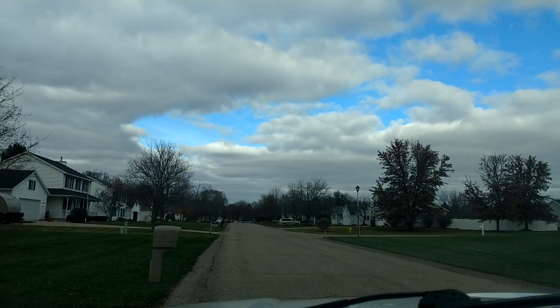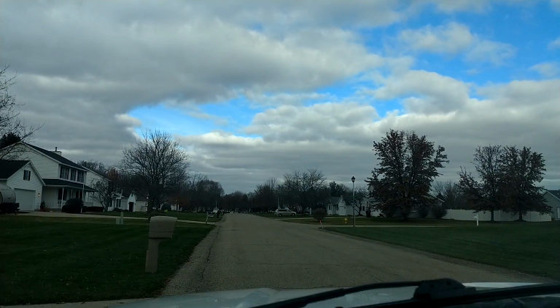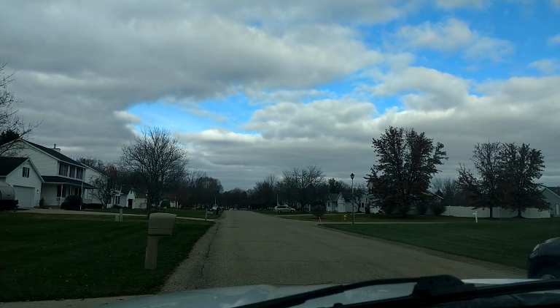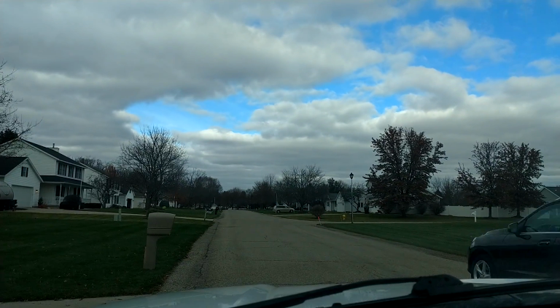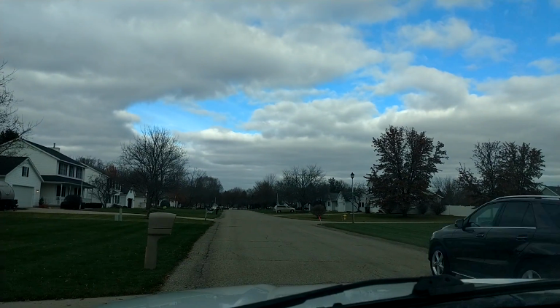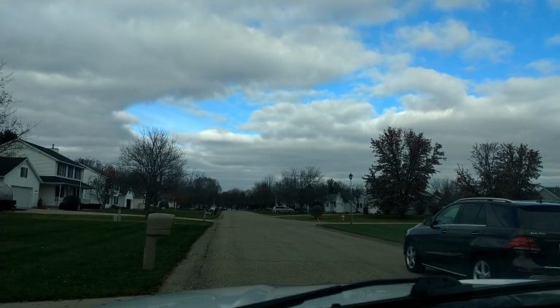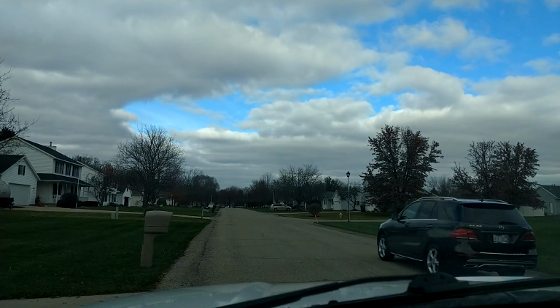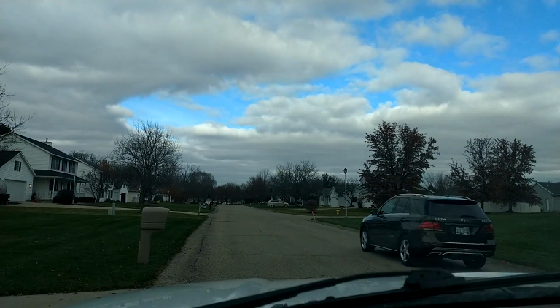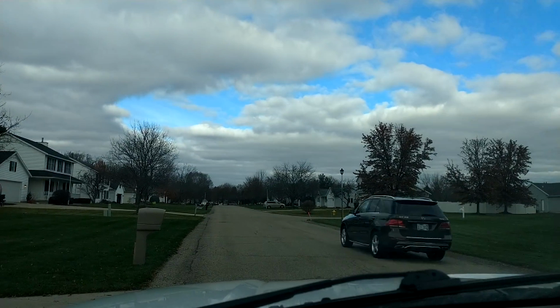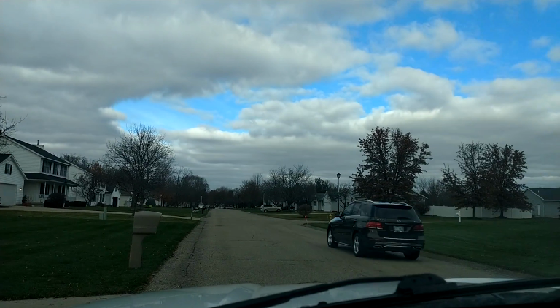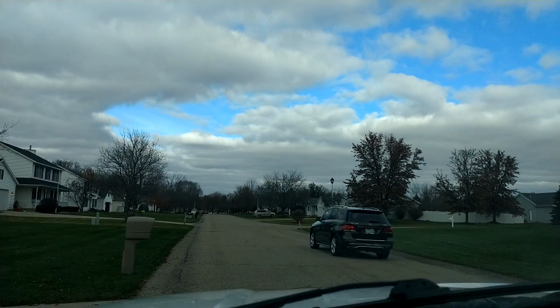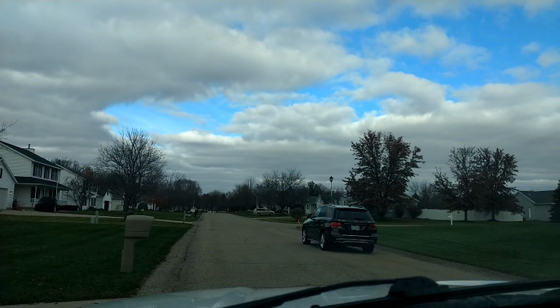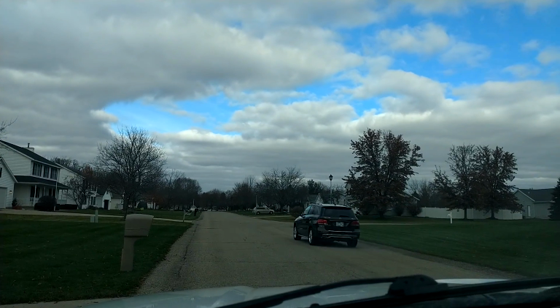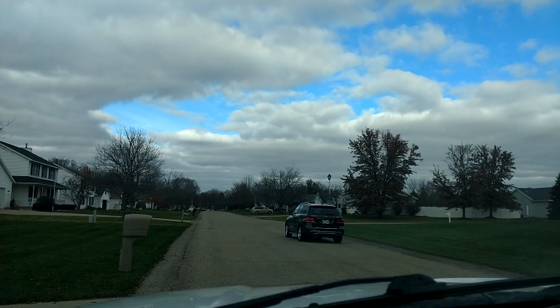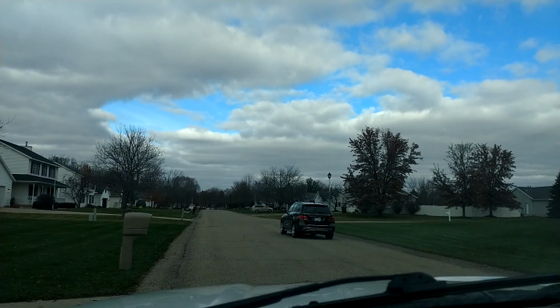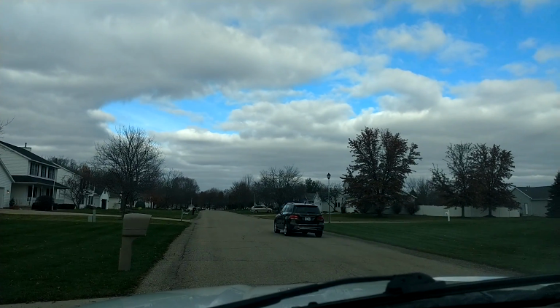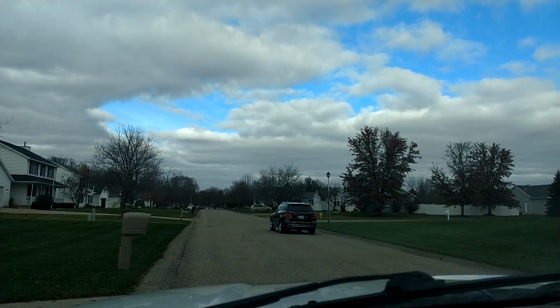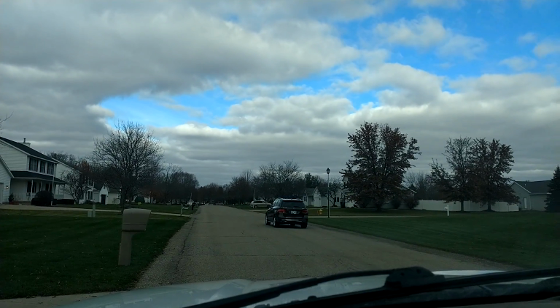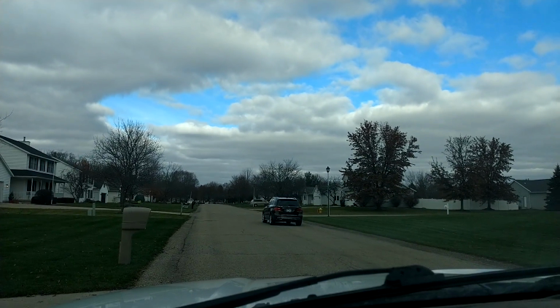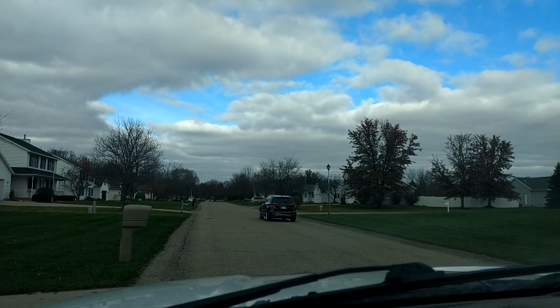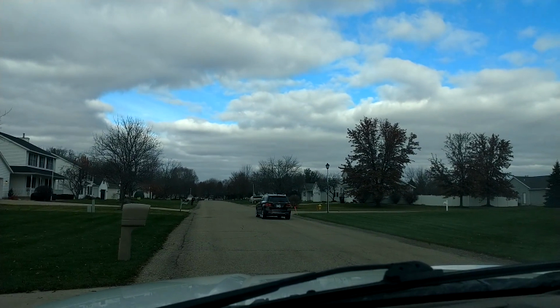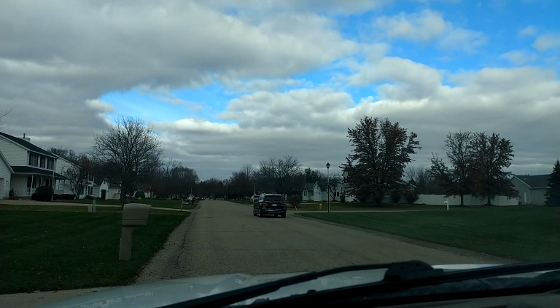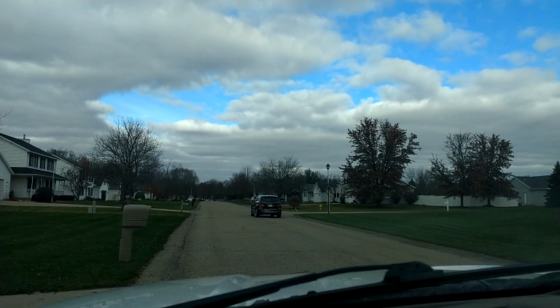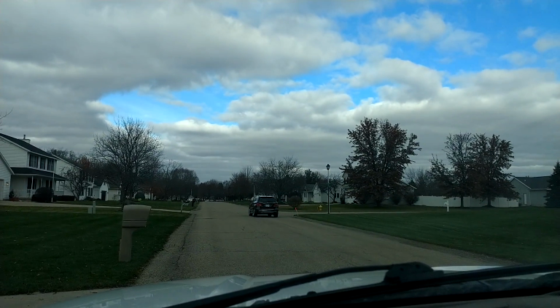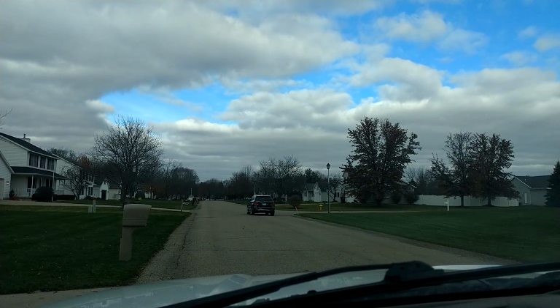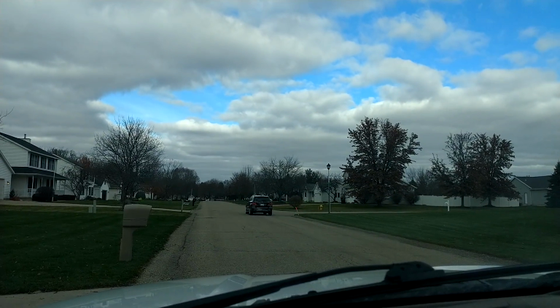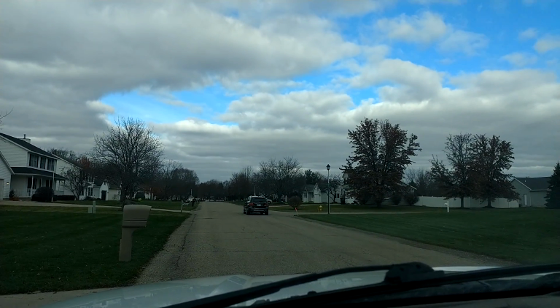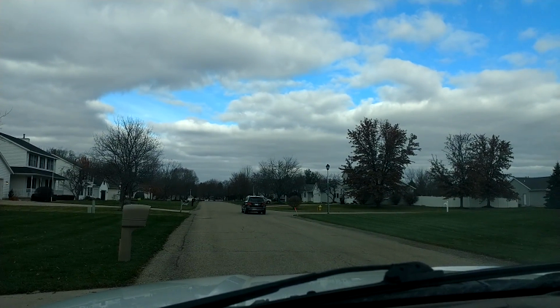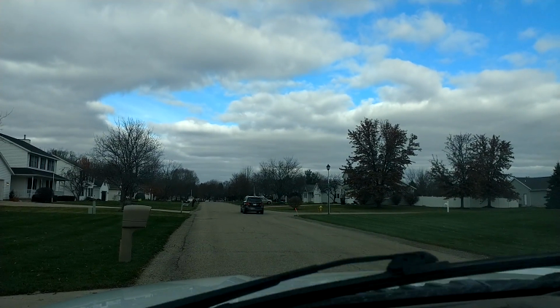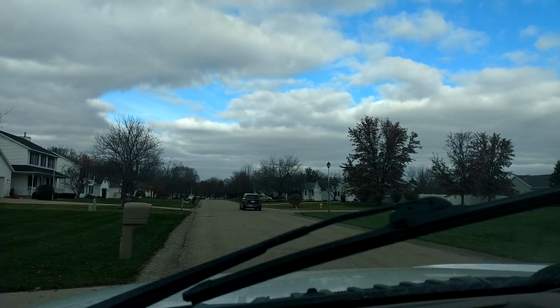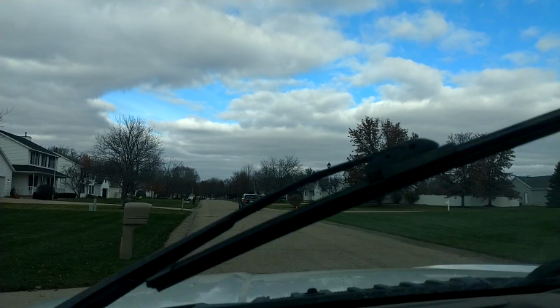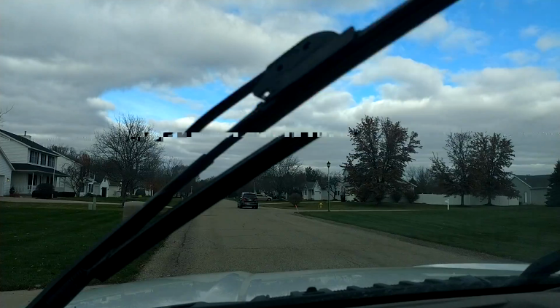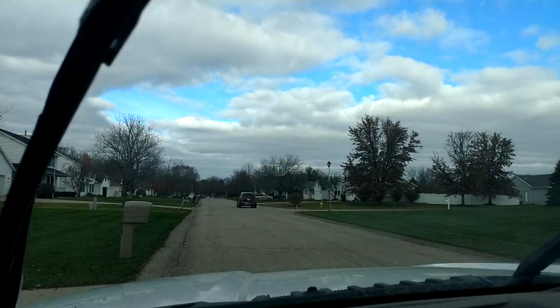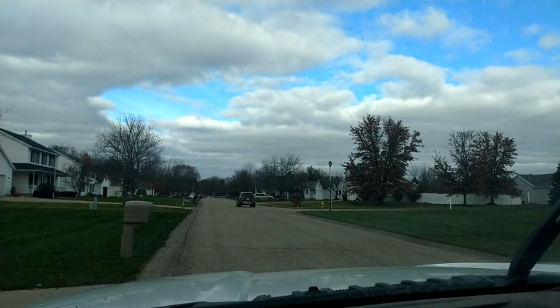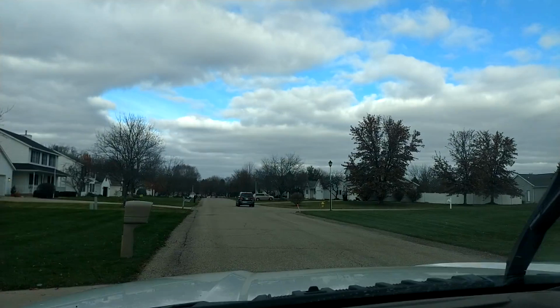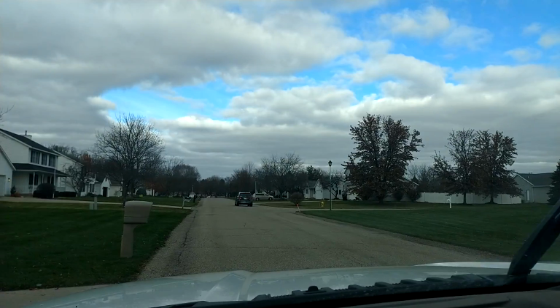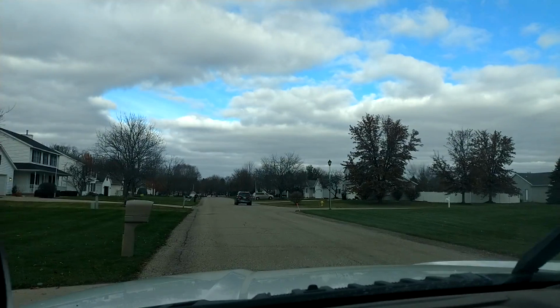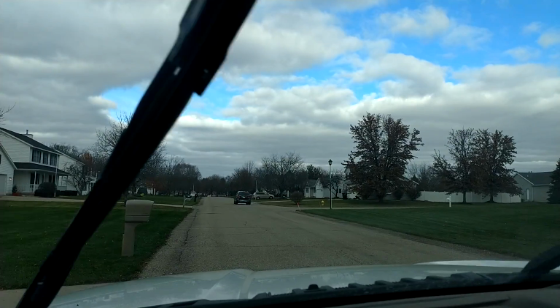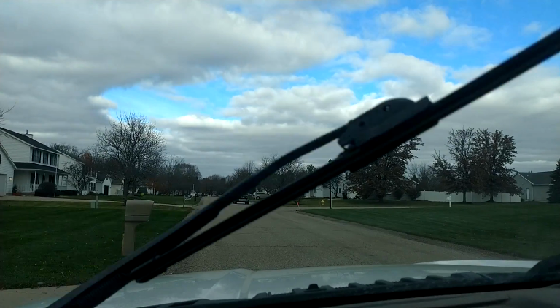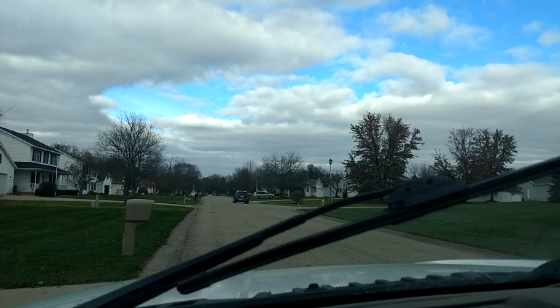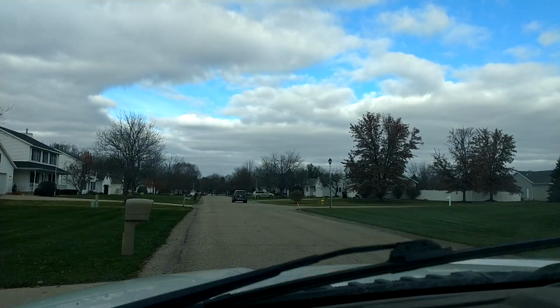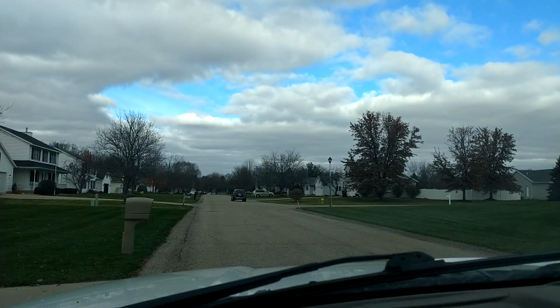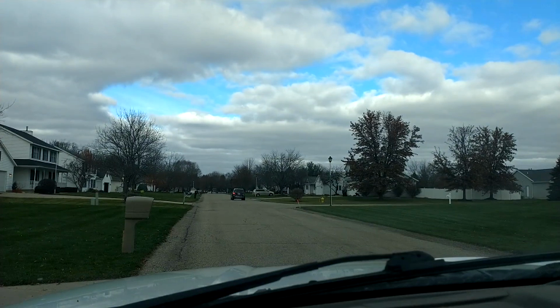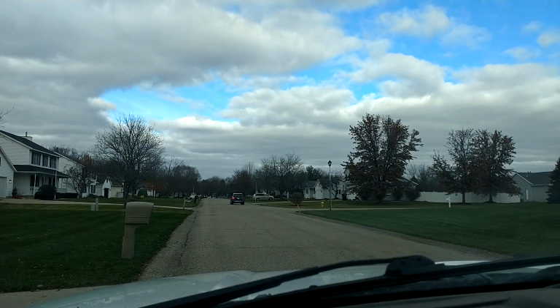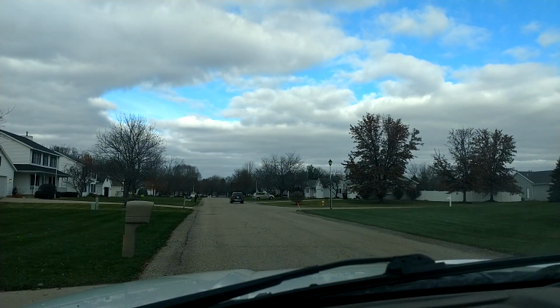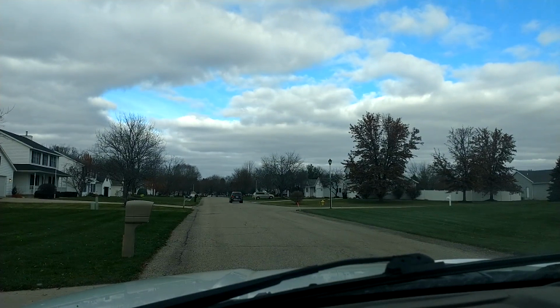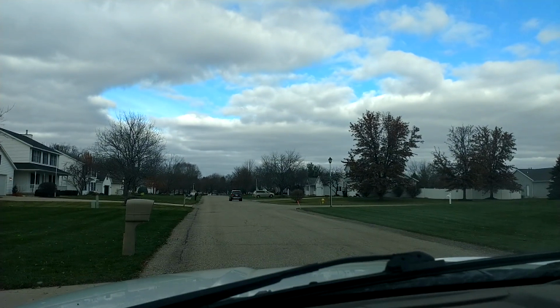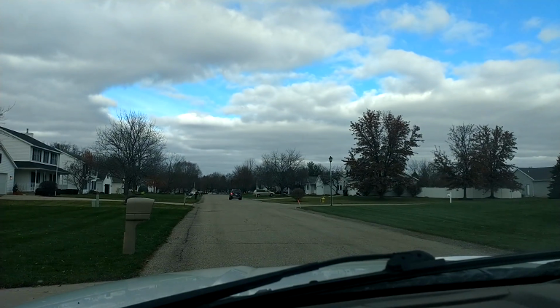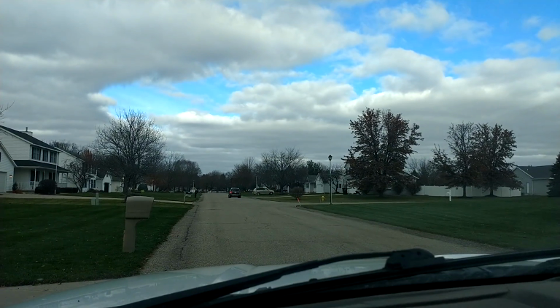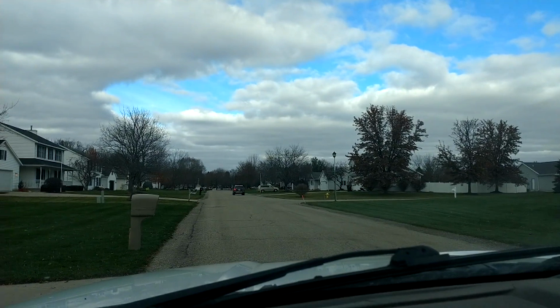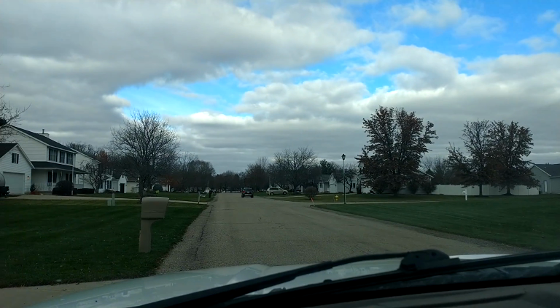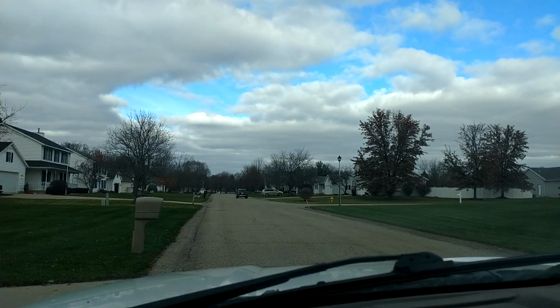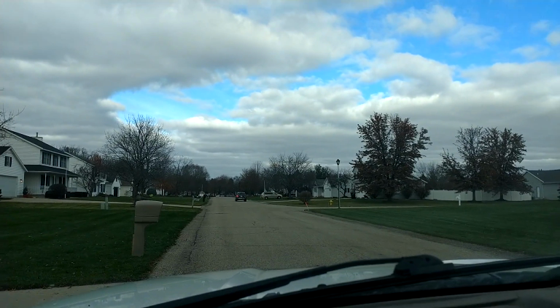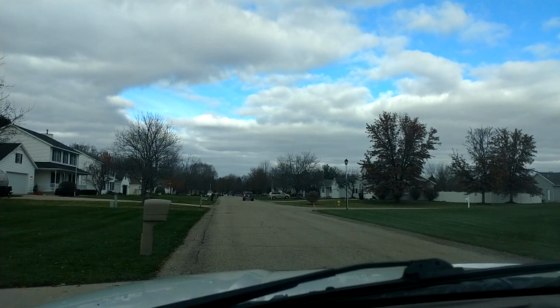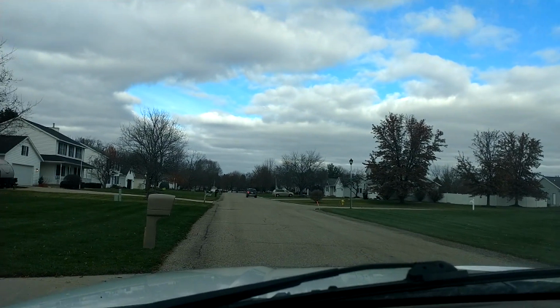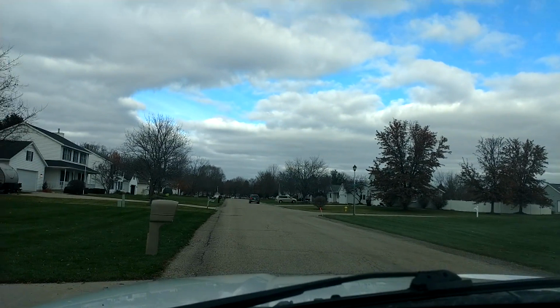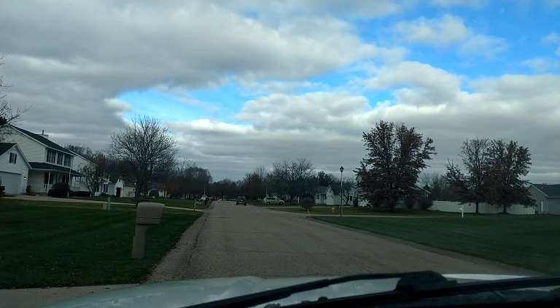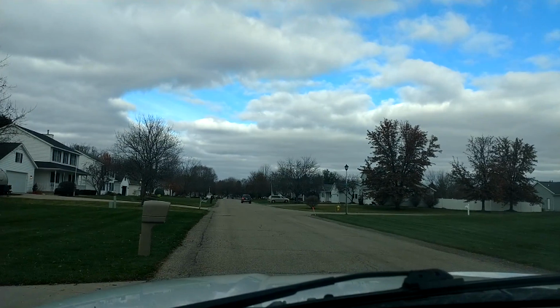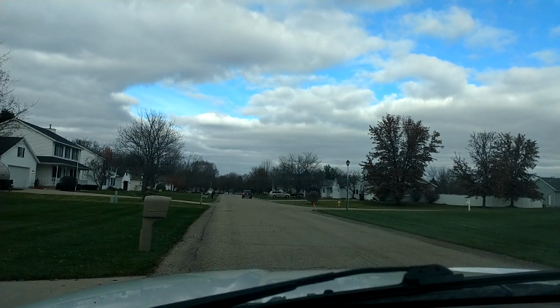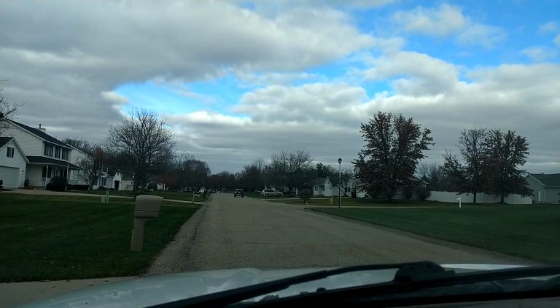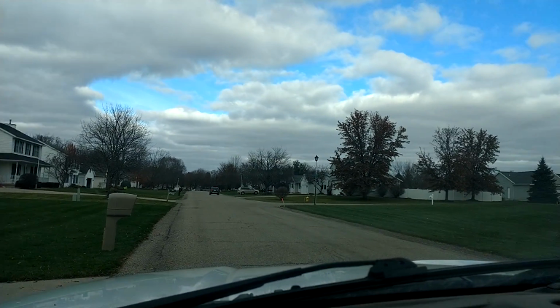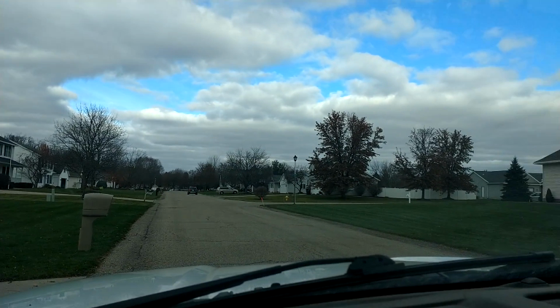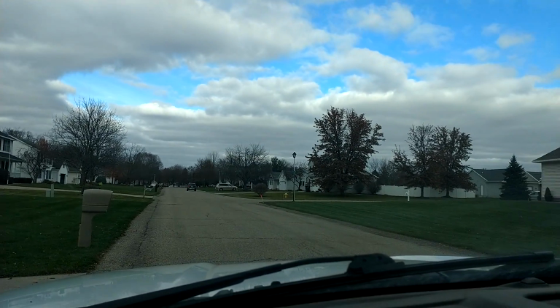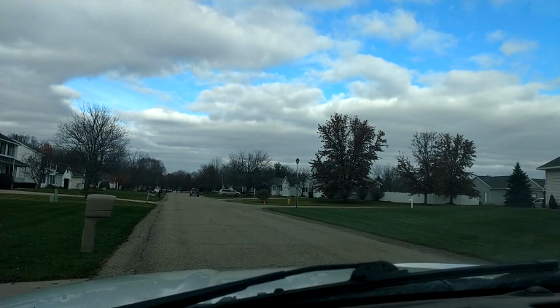This is Elite Scrap Metal Pickup out of Grand Rapids, Michigan. Appreciate all of you for following and tuning in. Hope all of you are having a blessed and wonderful day.